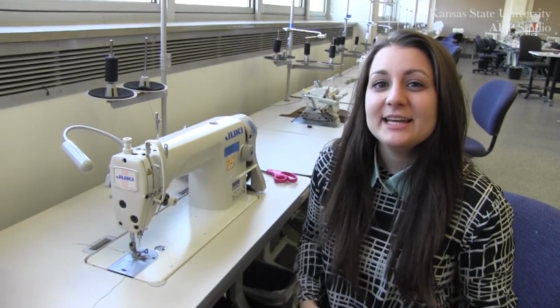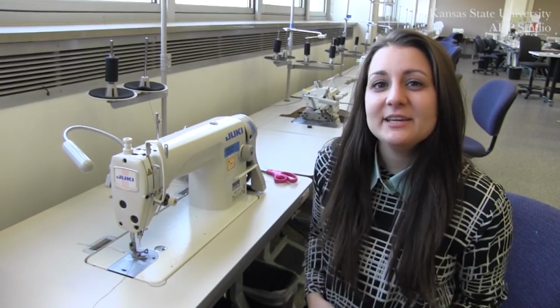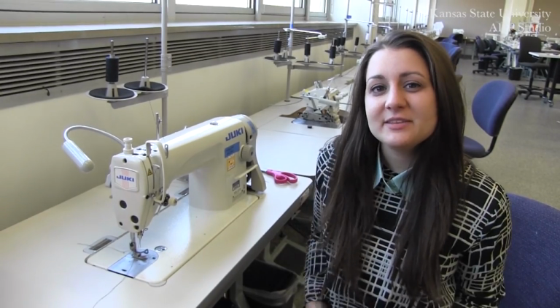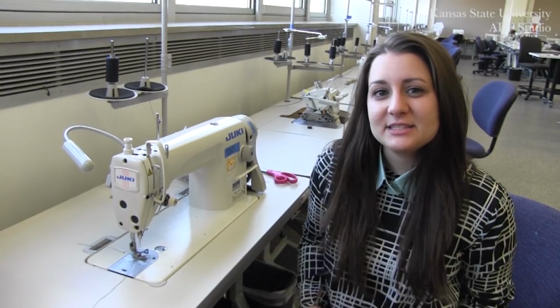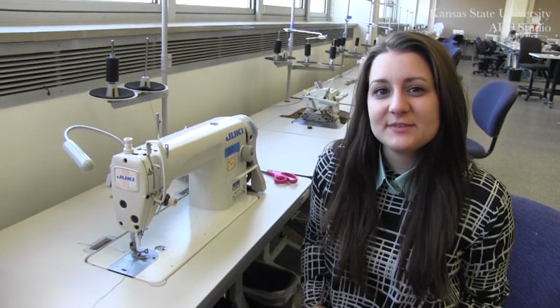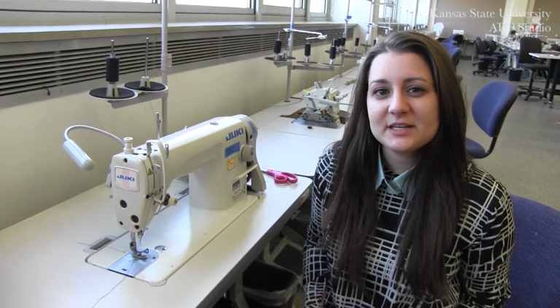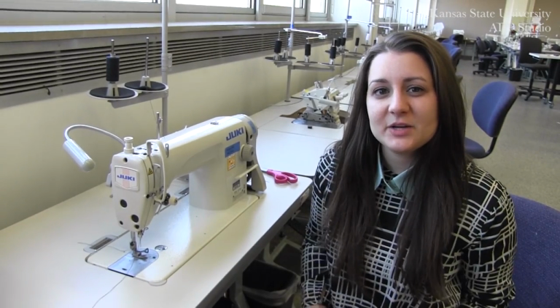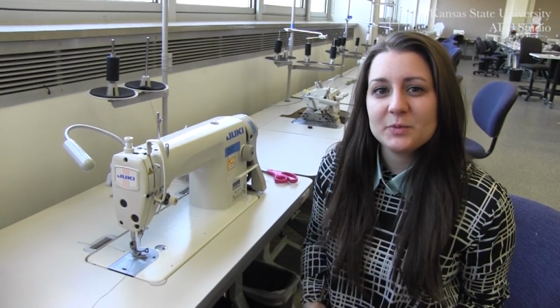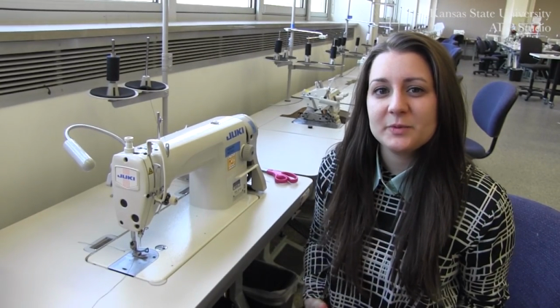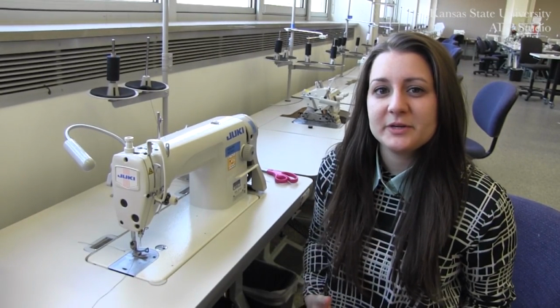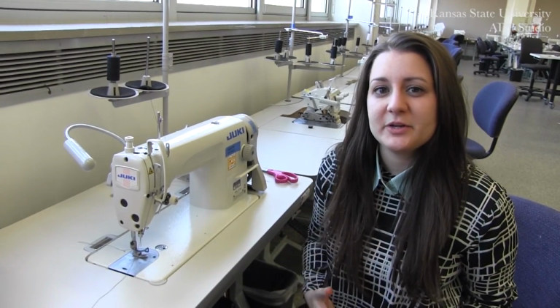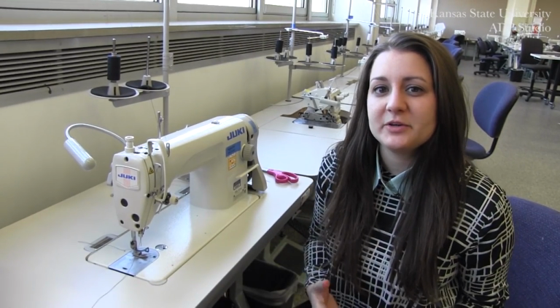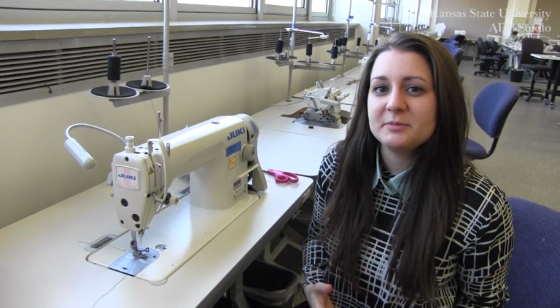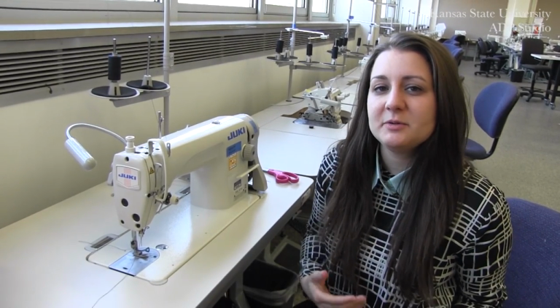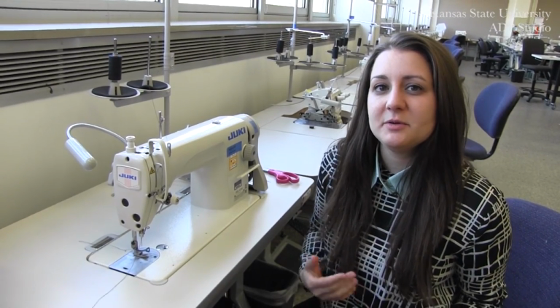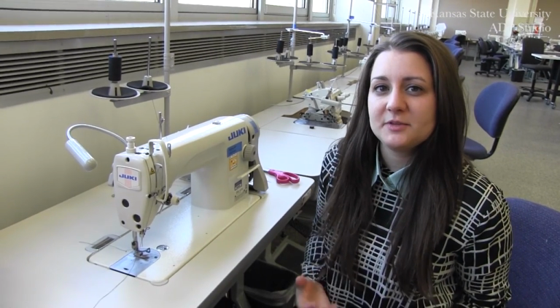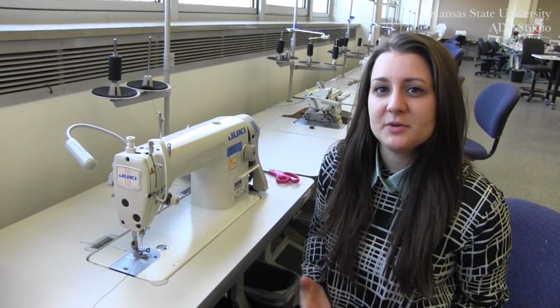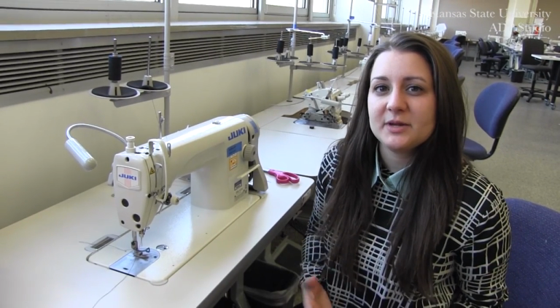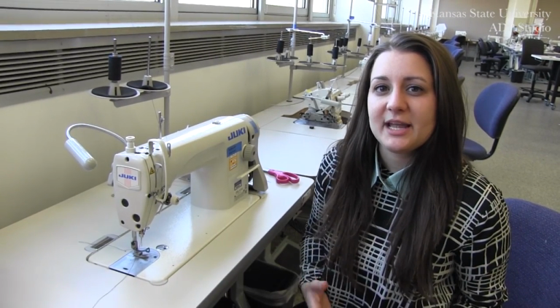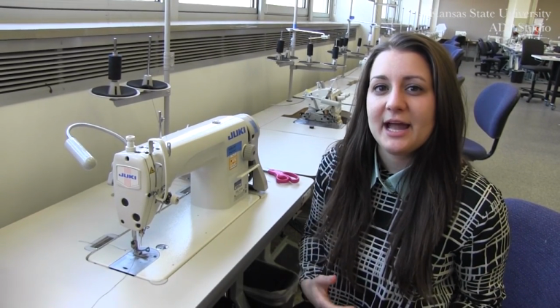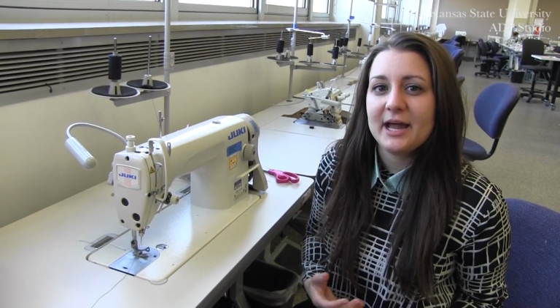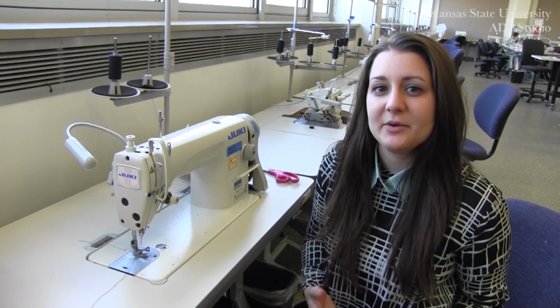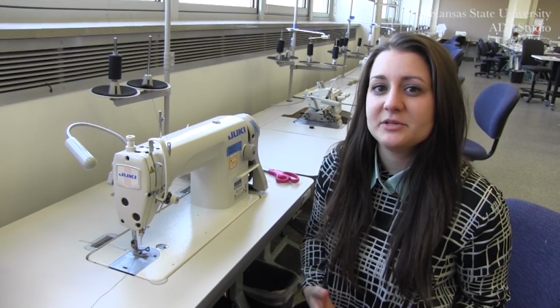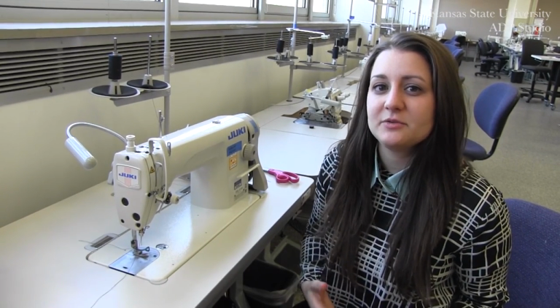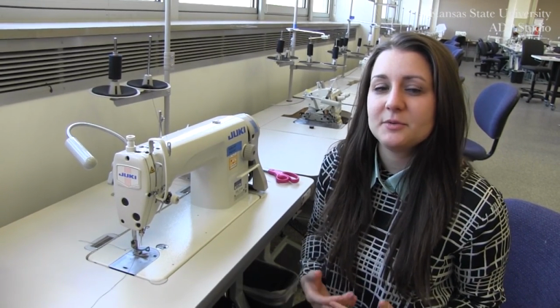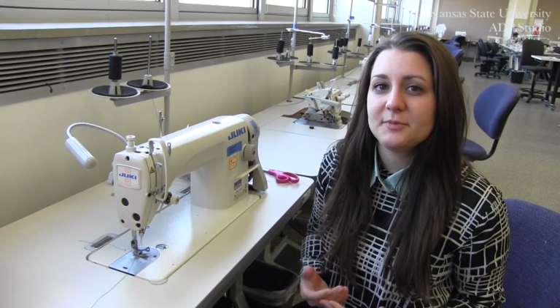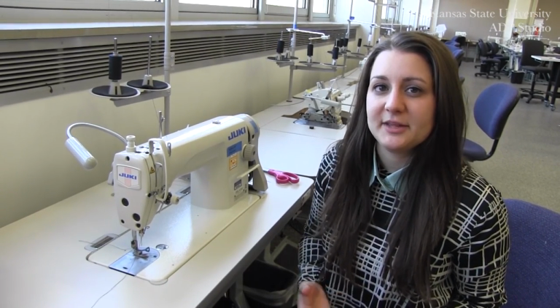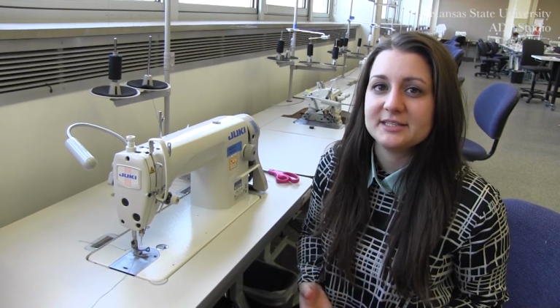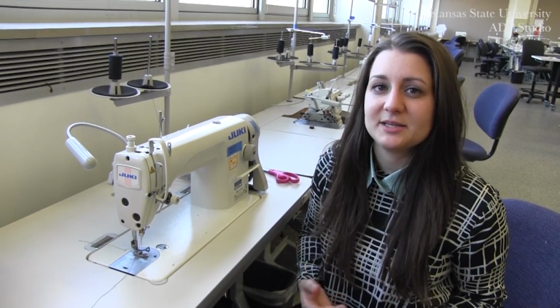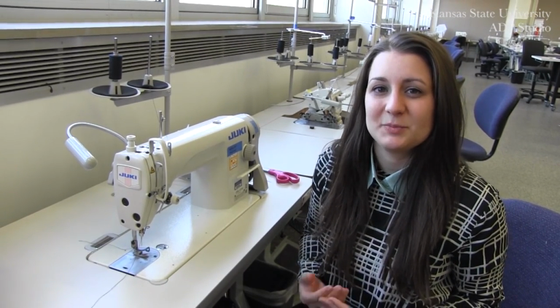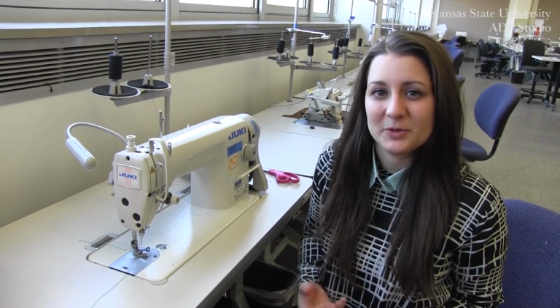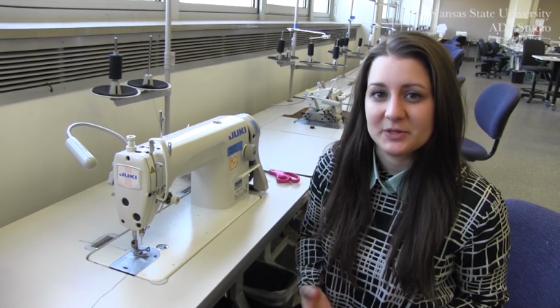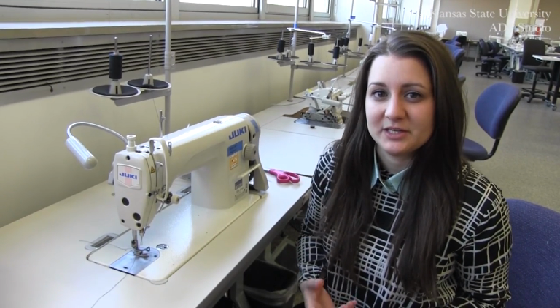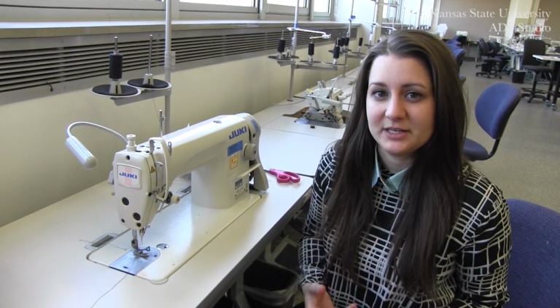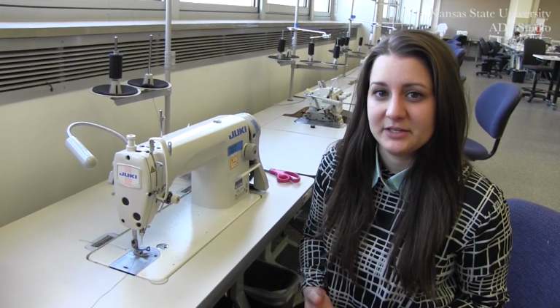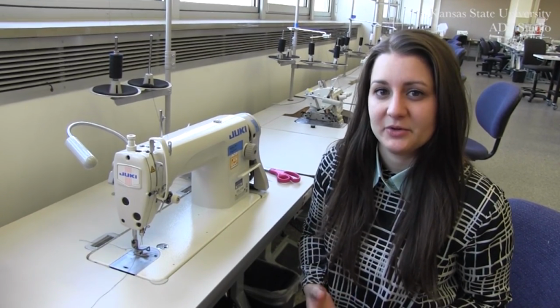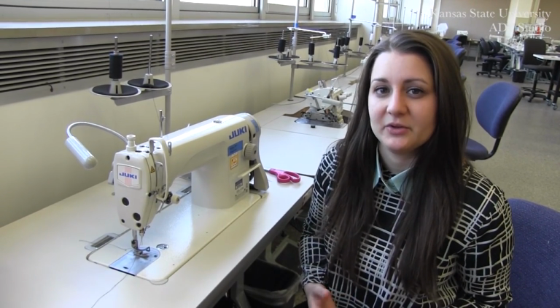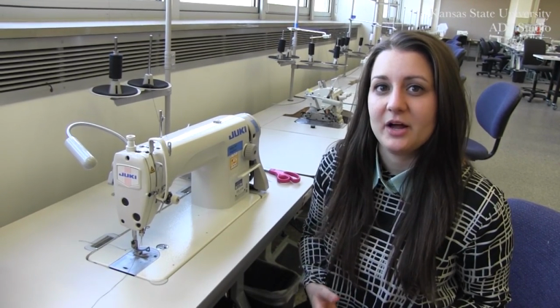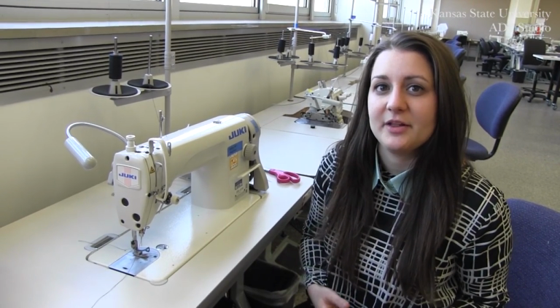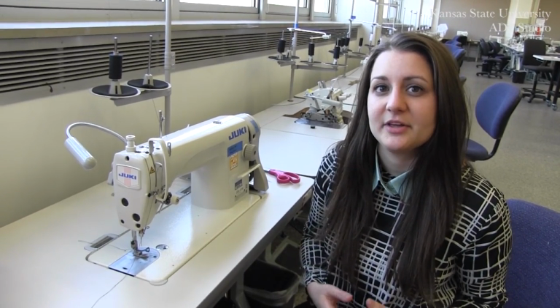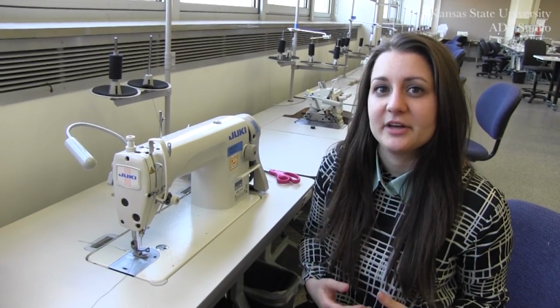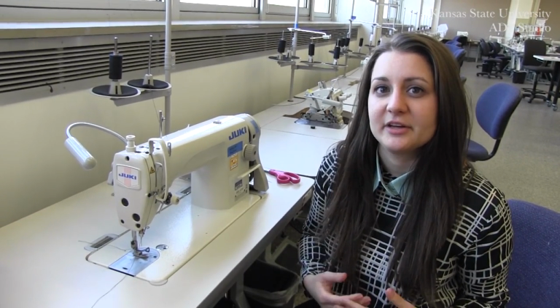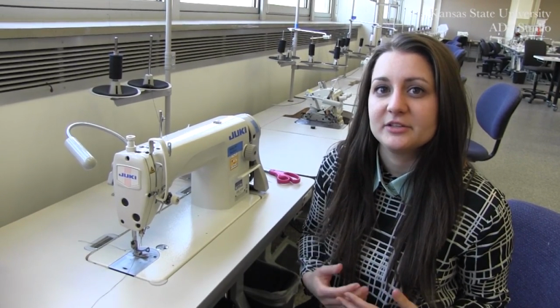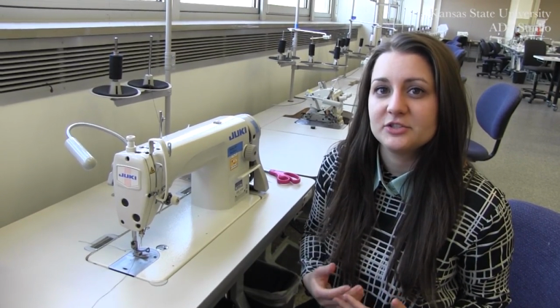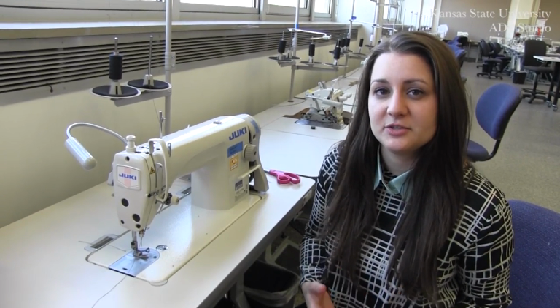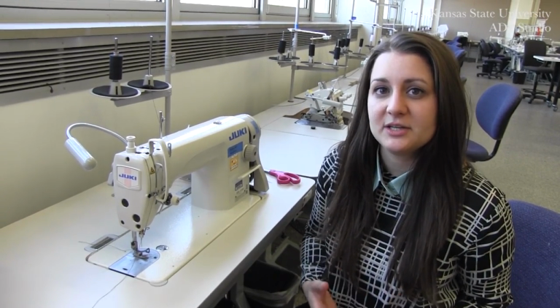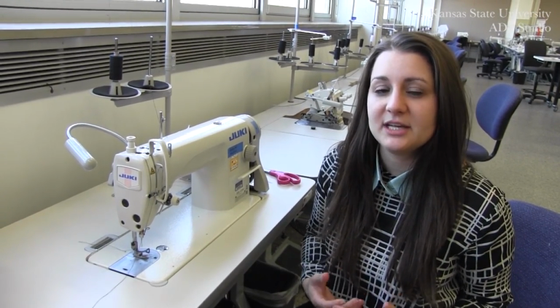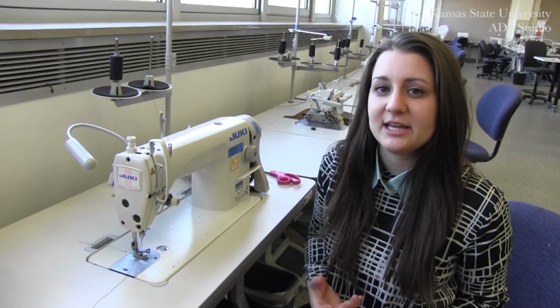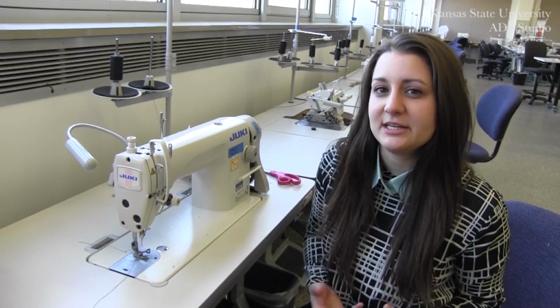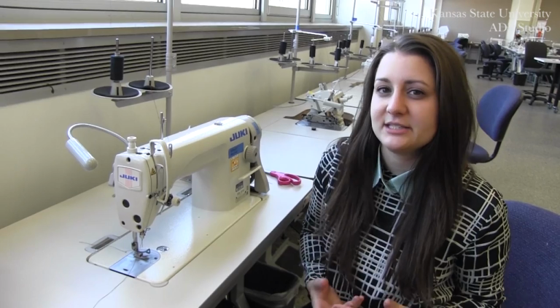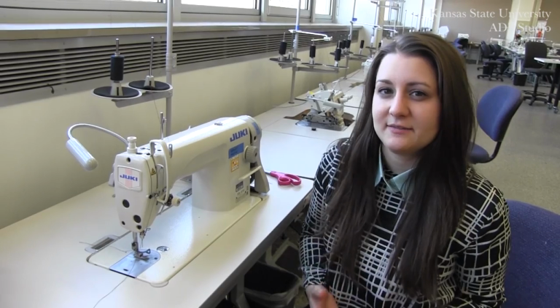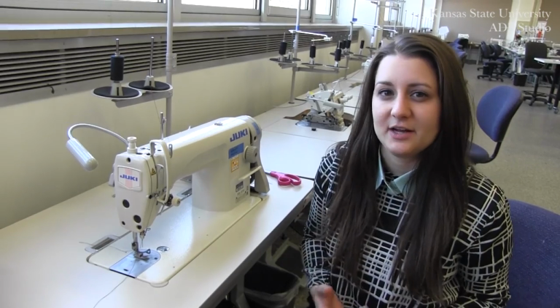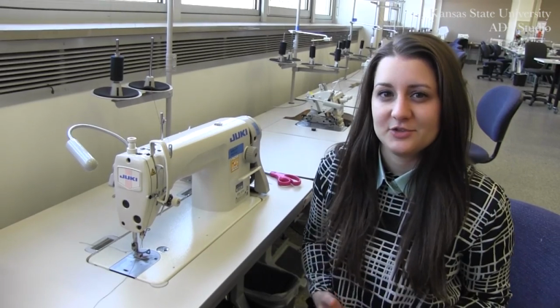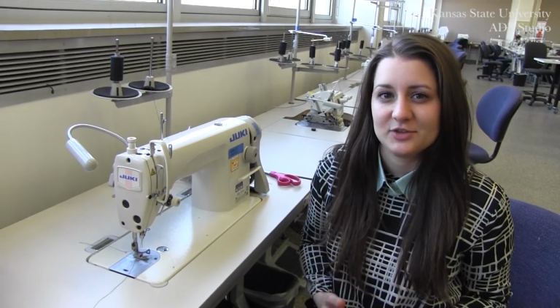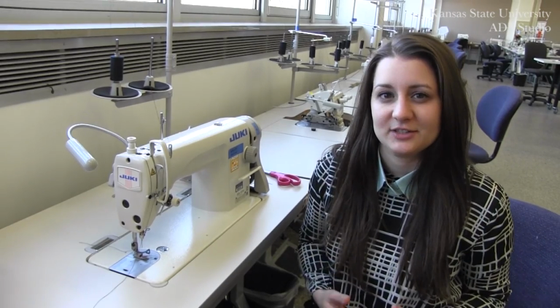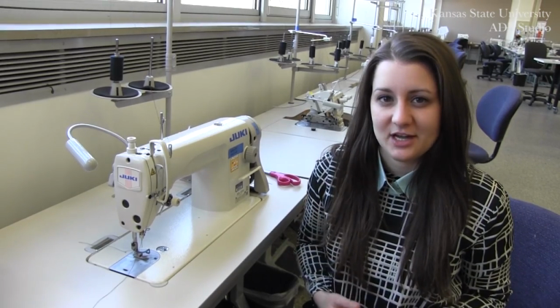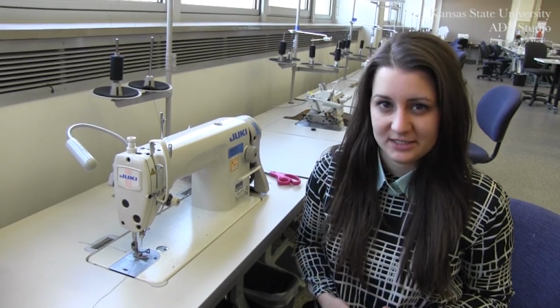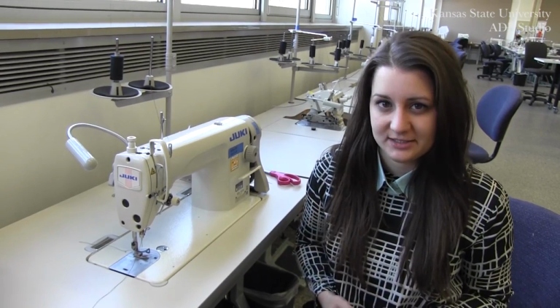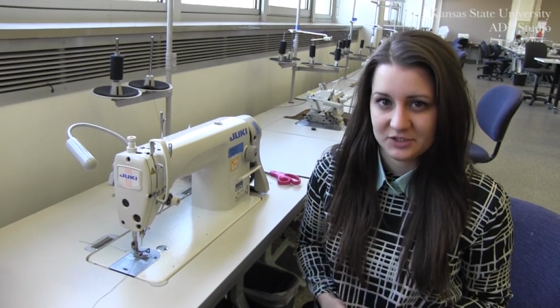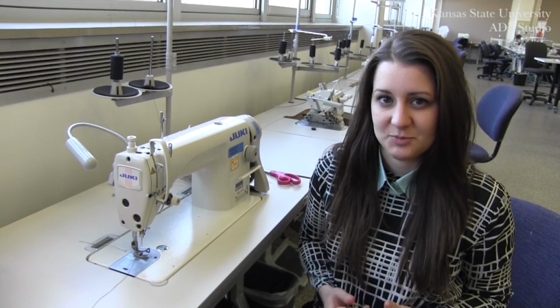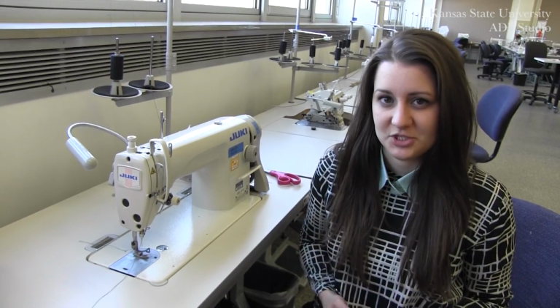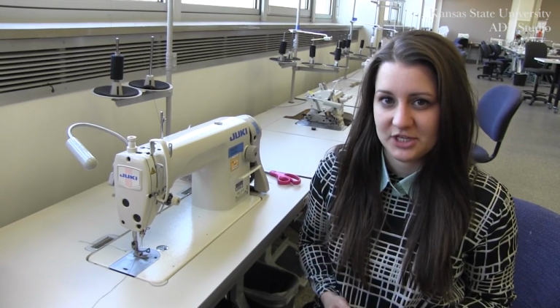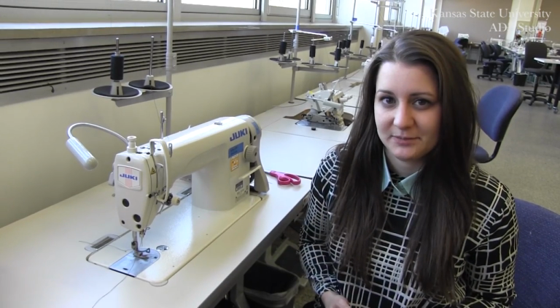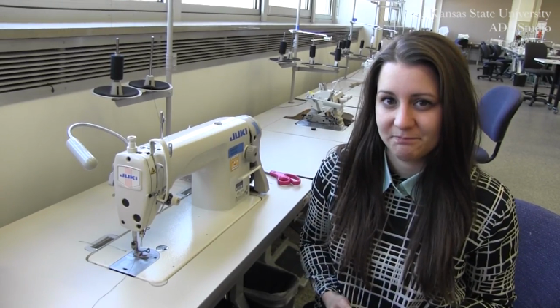In this video we're going to be reviewing how to replace a broken needle on the Juki 8700 lock stitch machine.